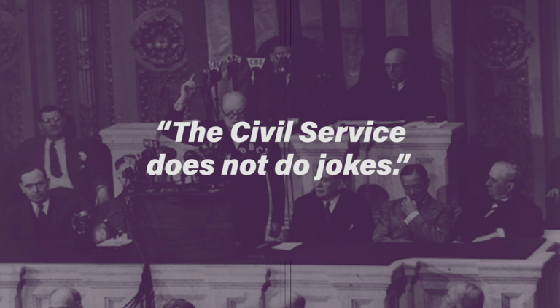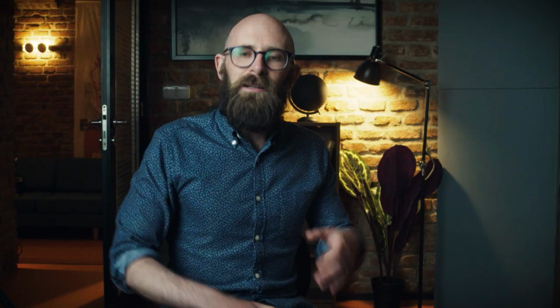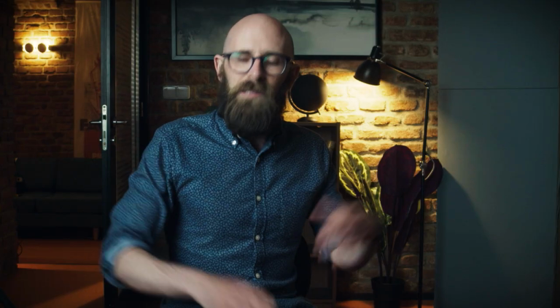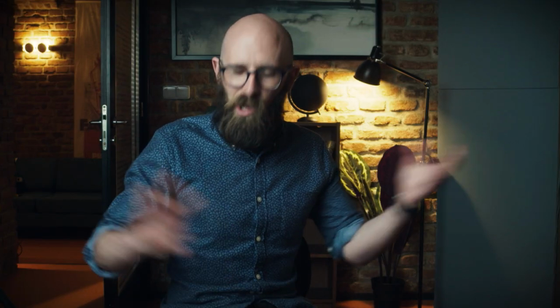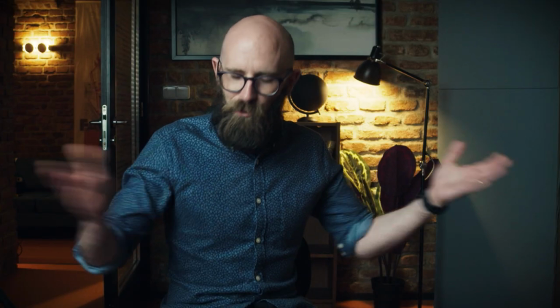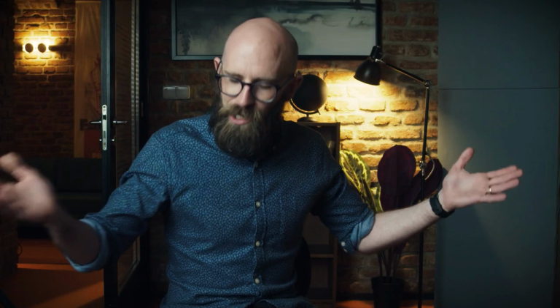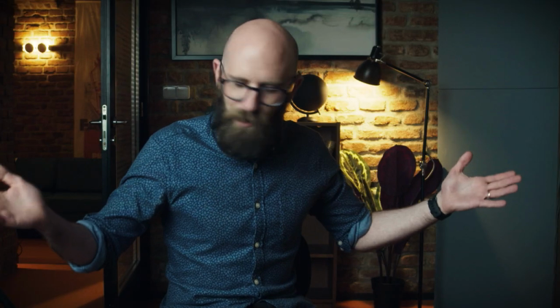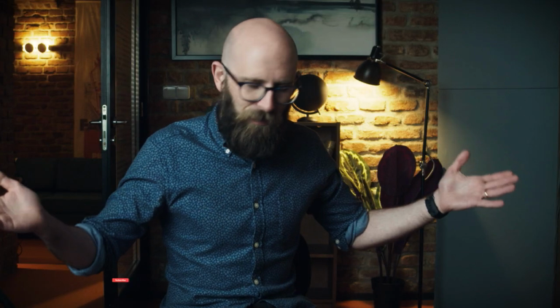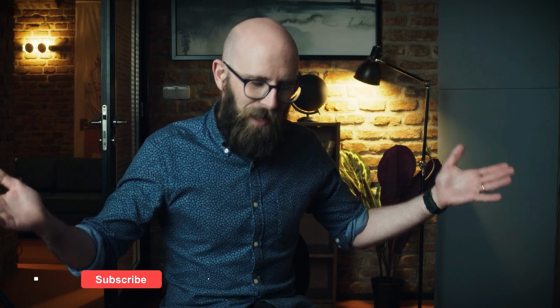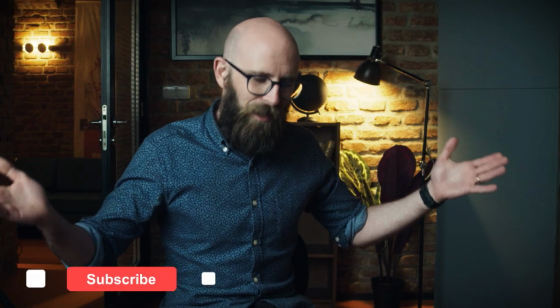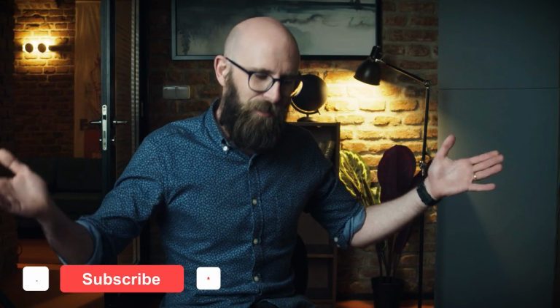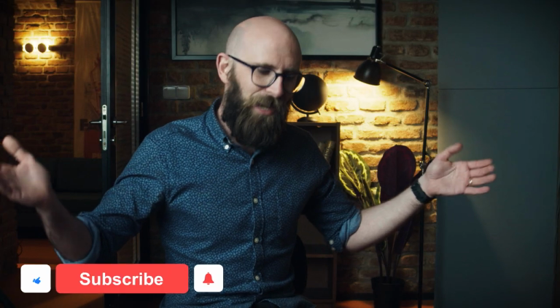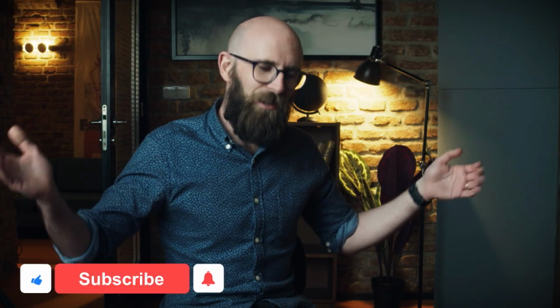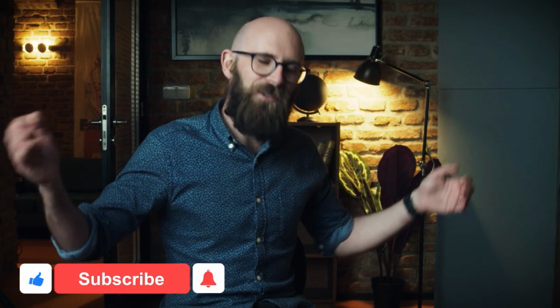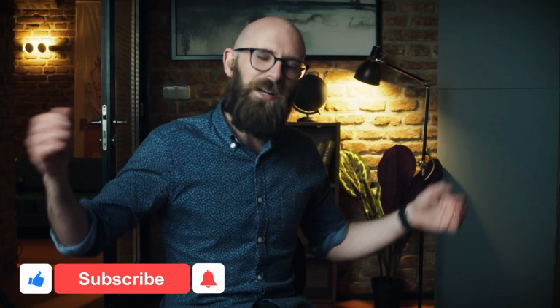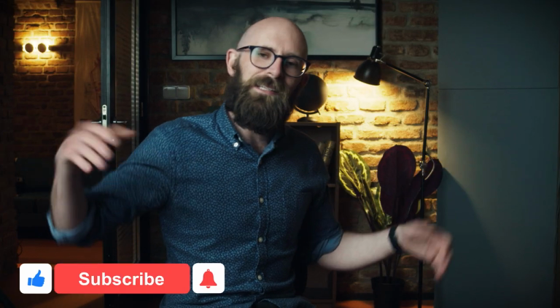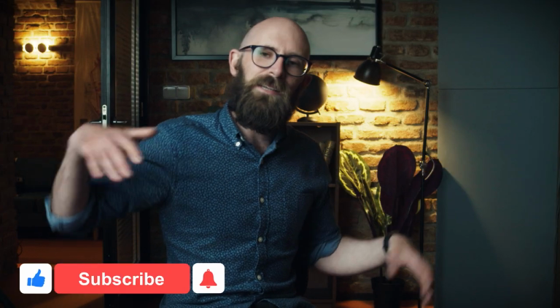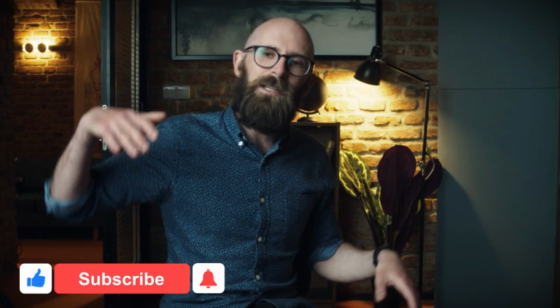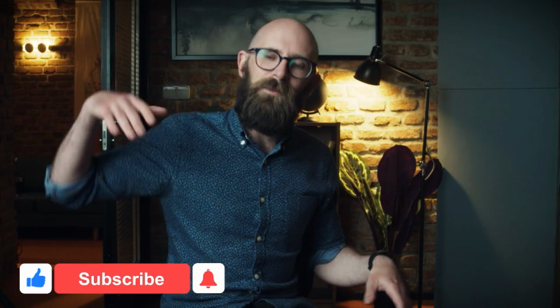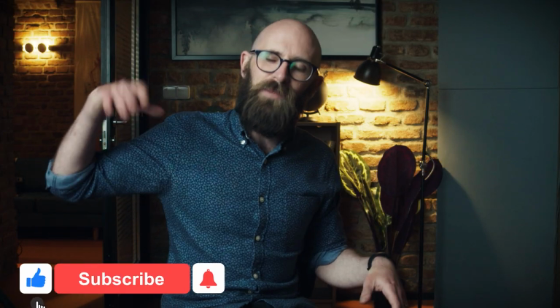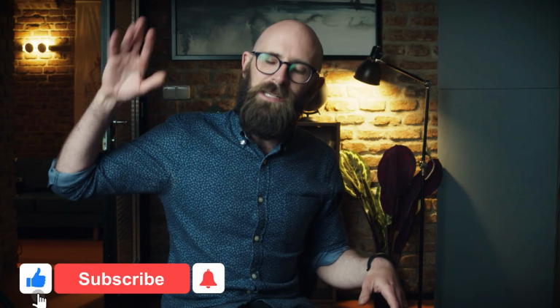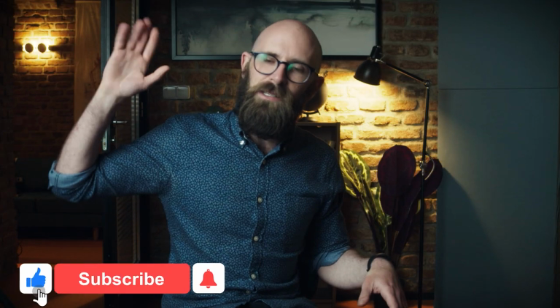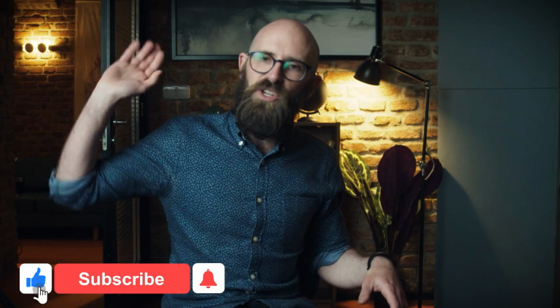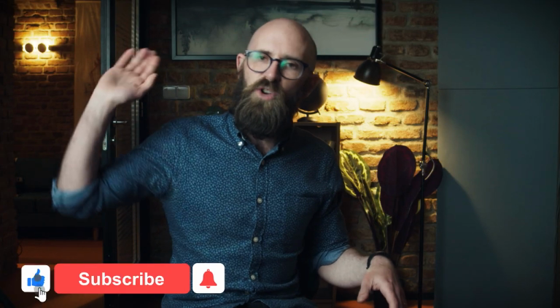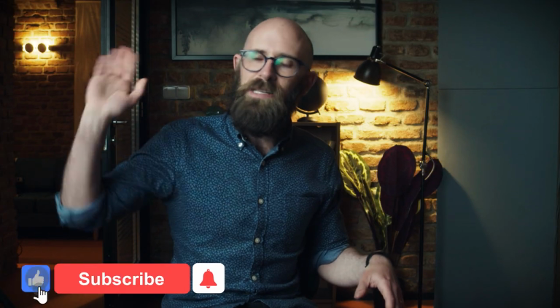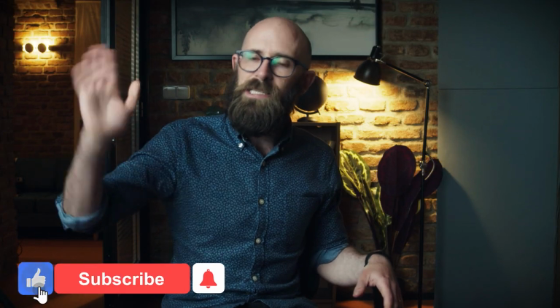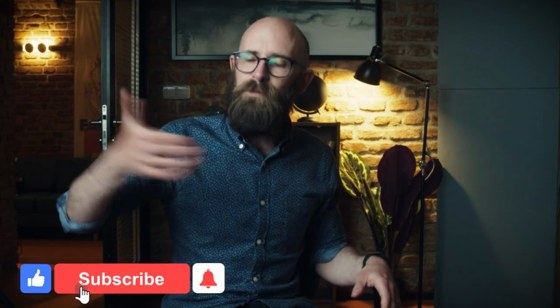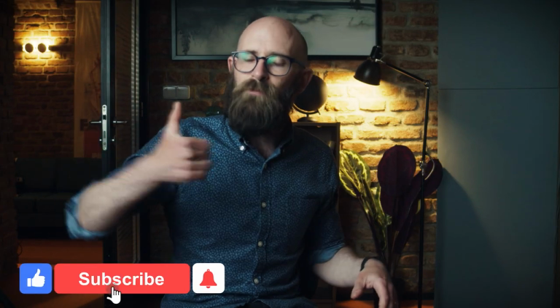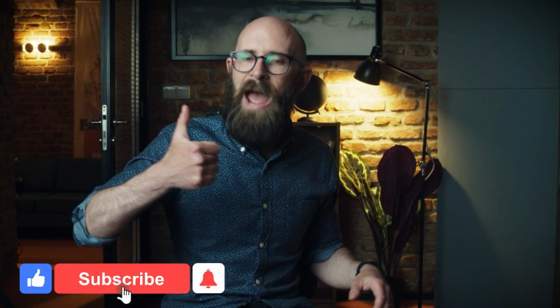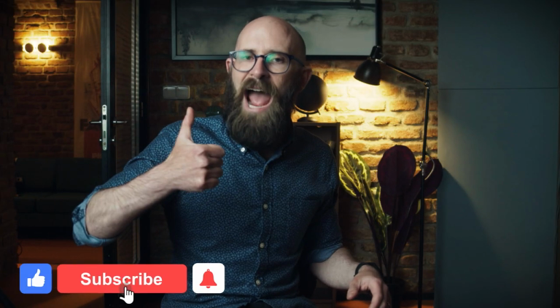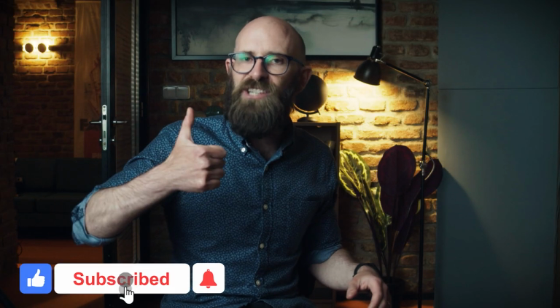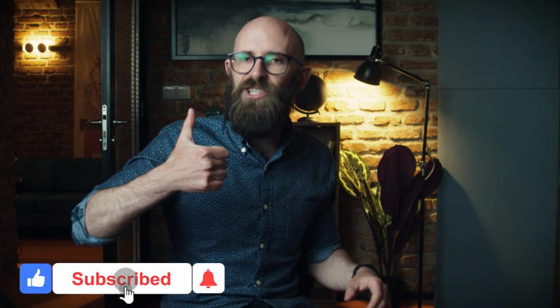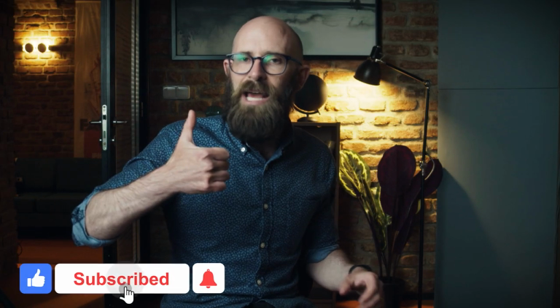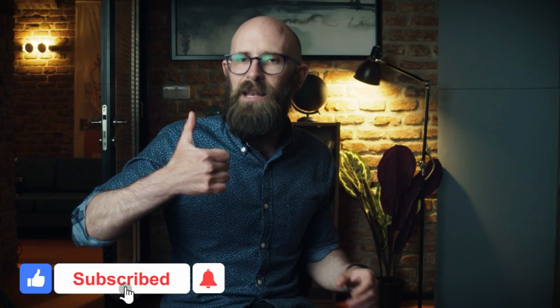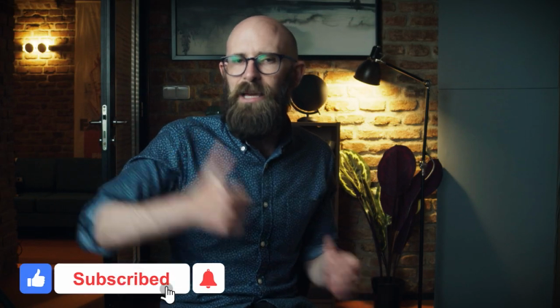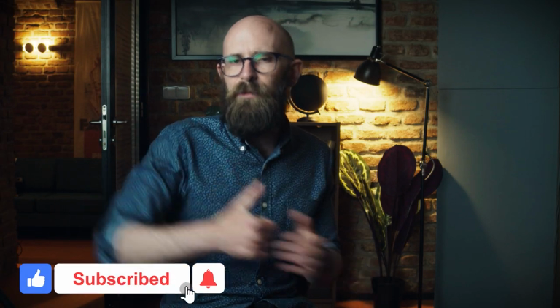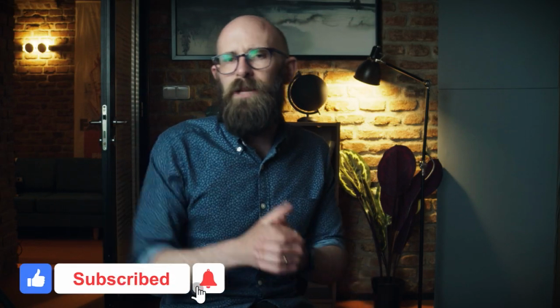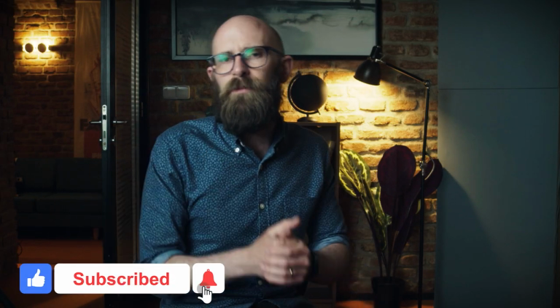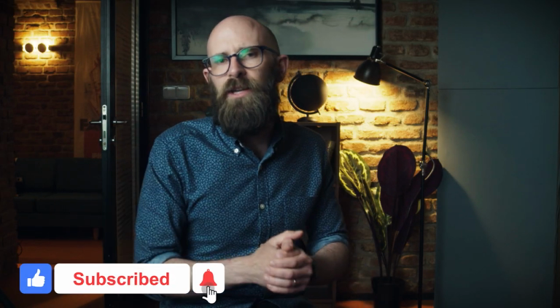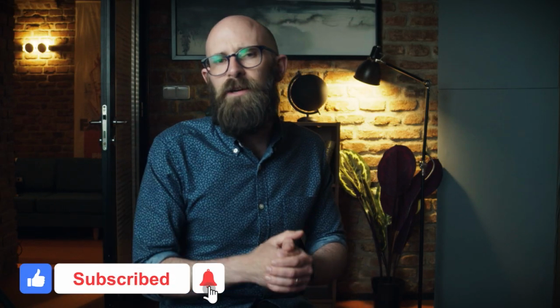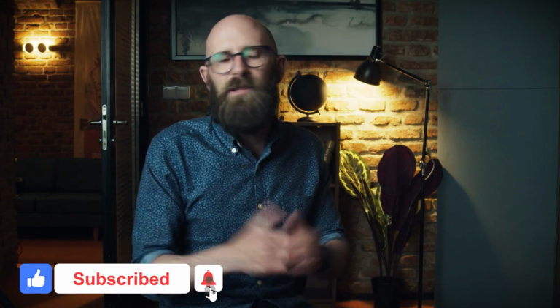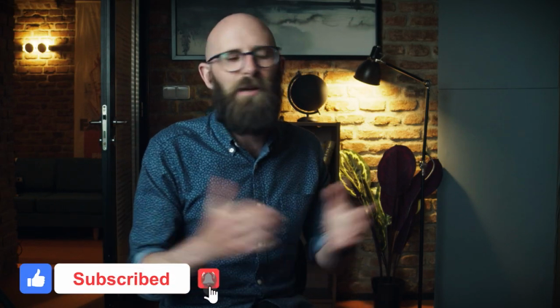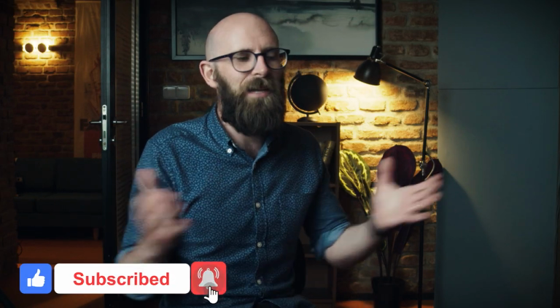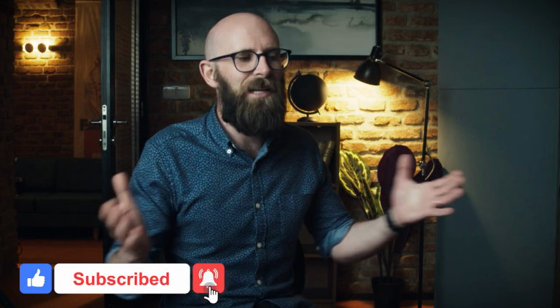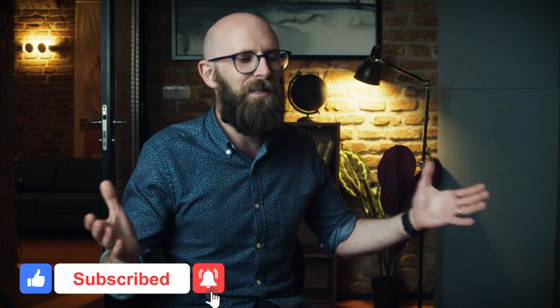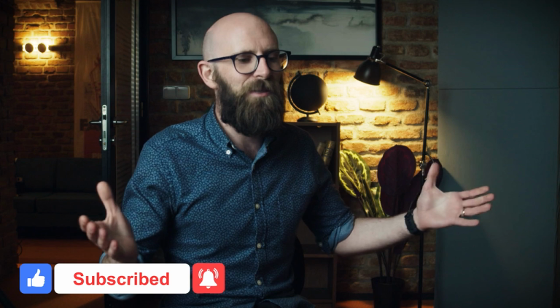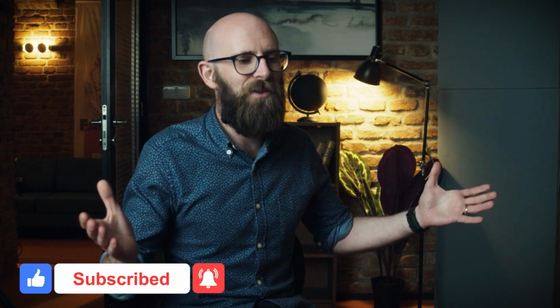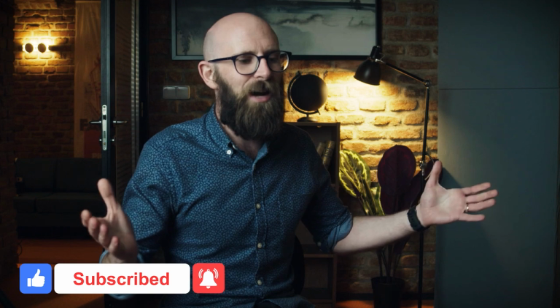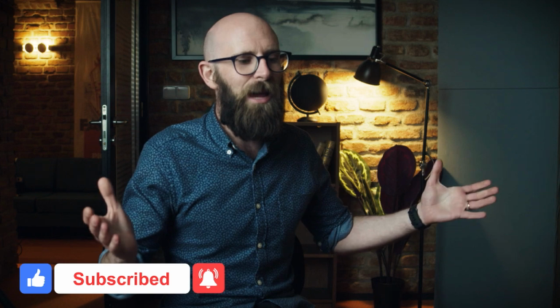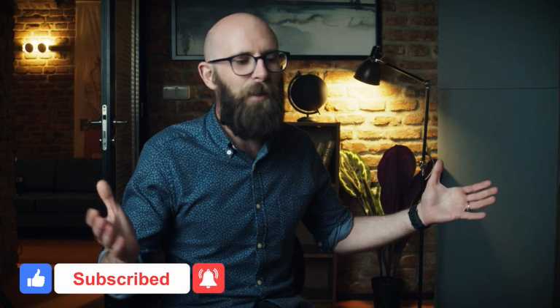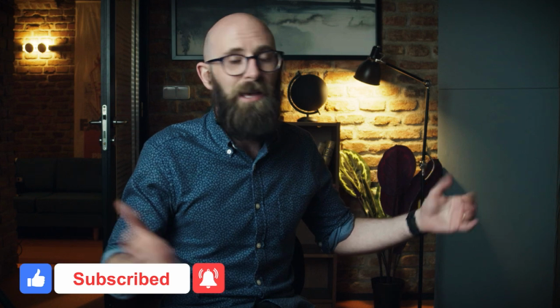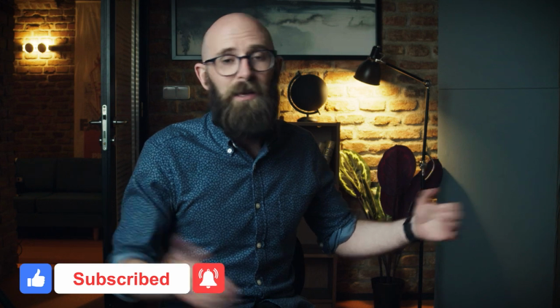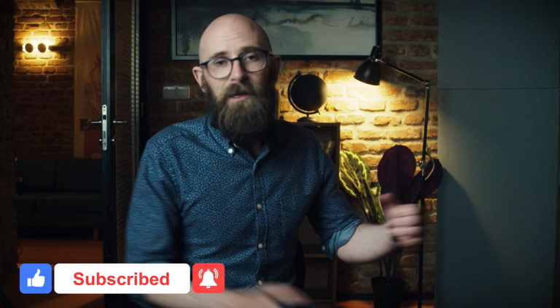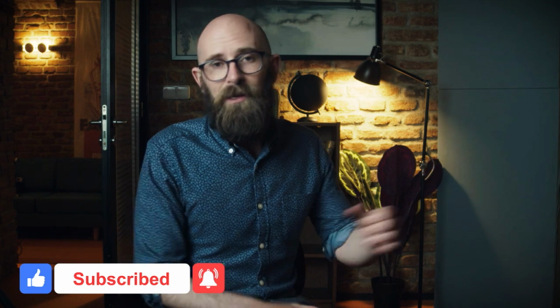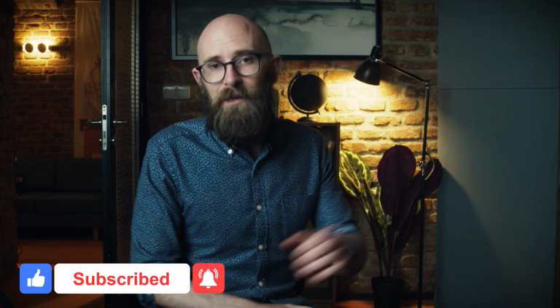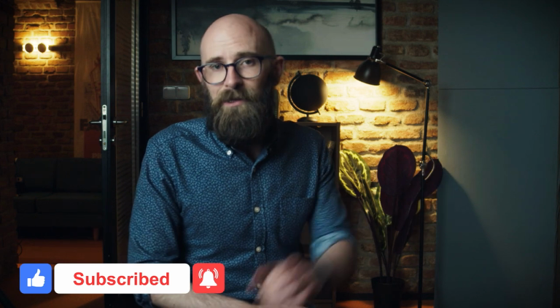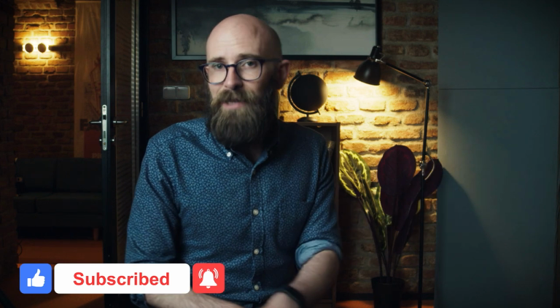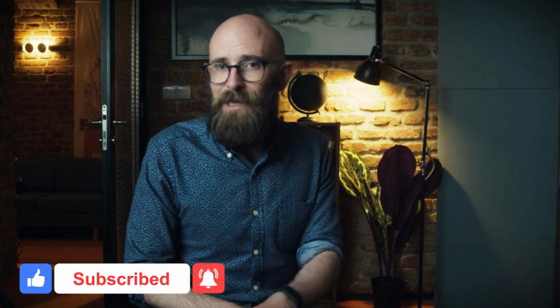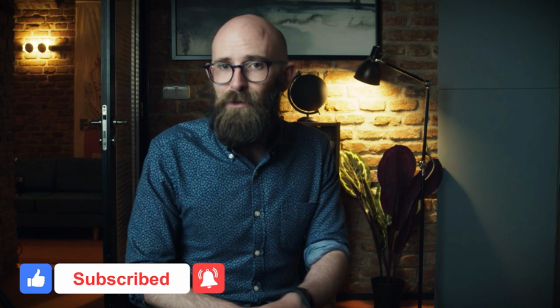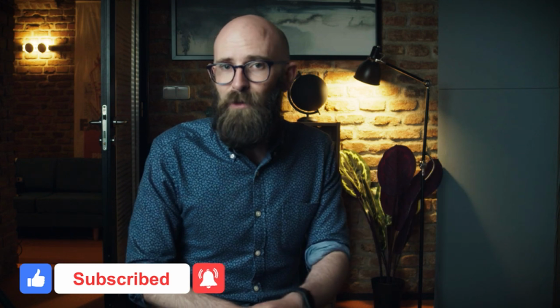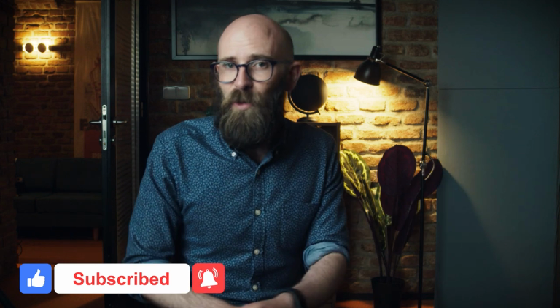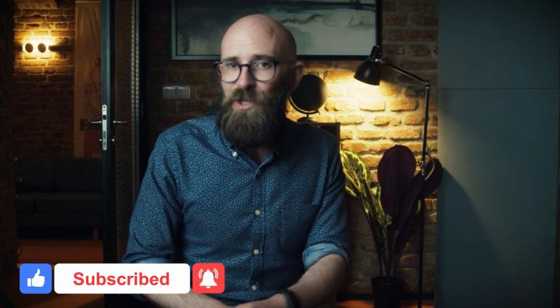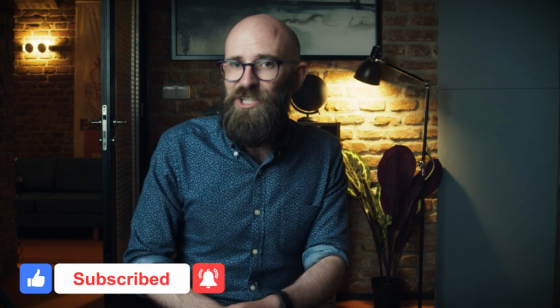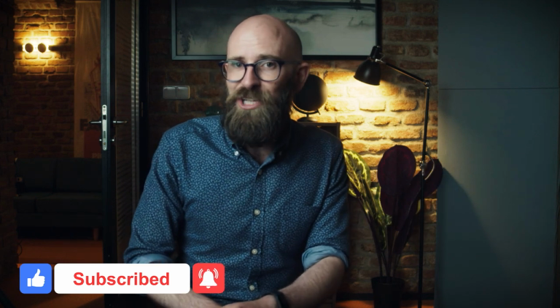I really hope you found that video interesting. If you did, please do smash that like button below, don't forget to subscribe, and thank you for watching.